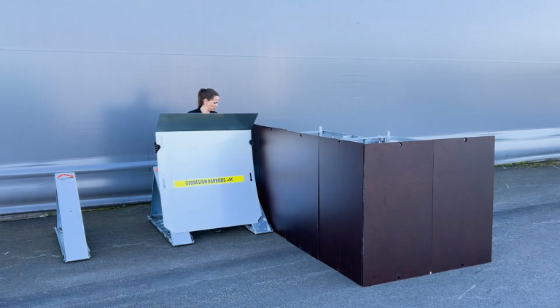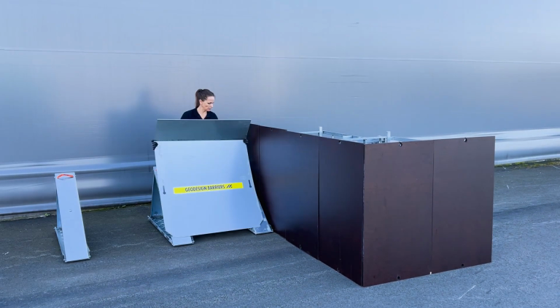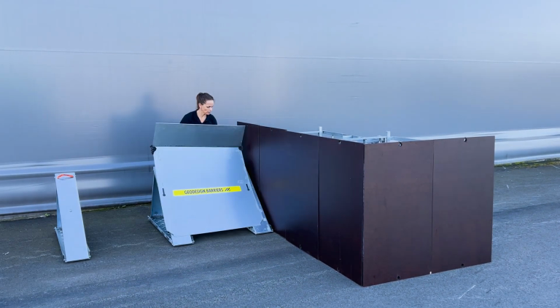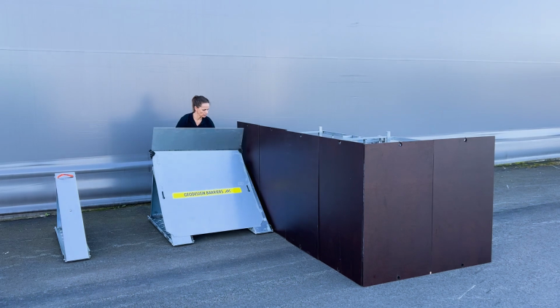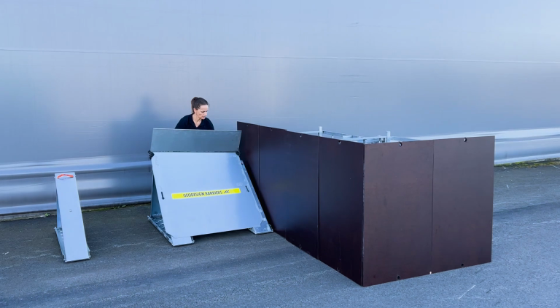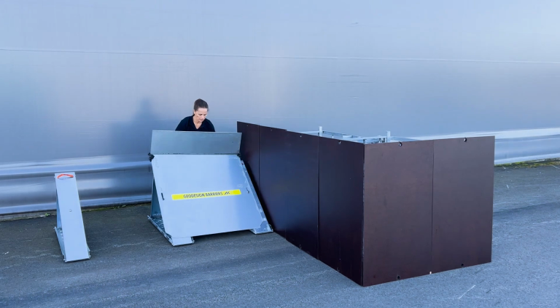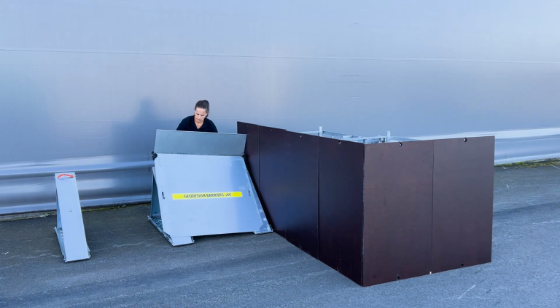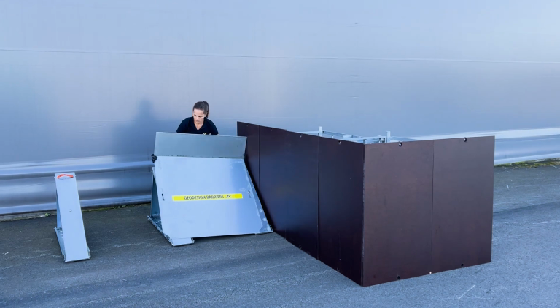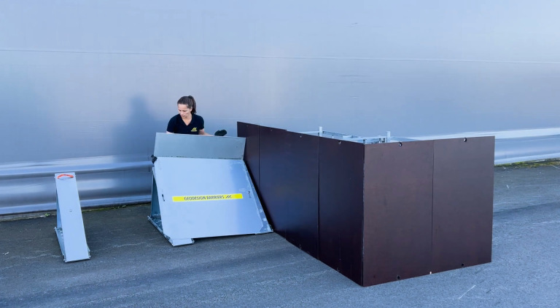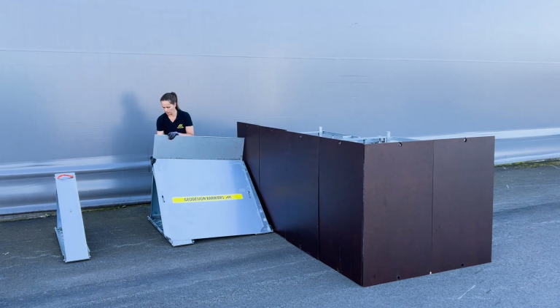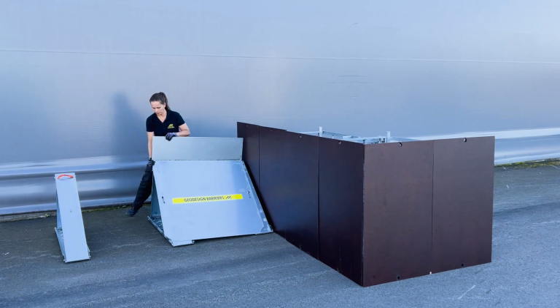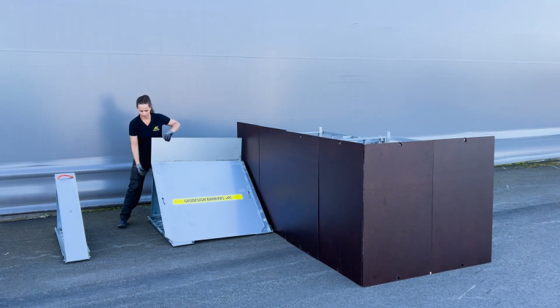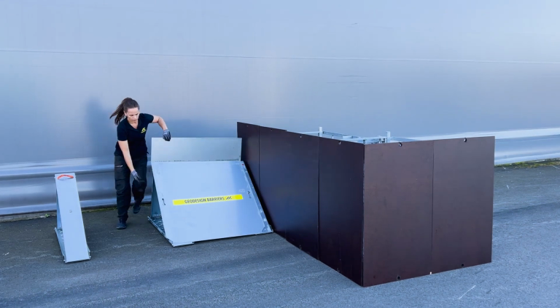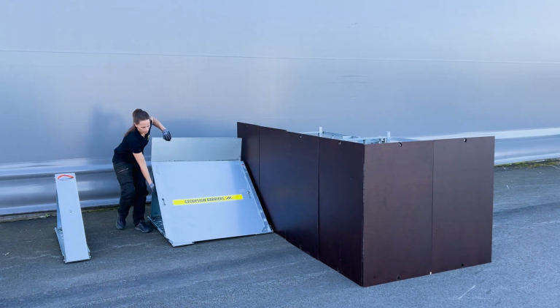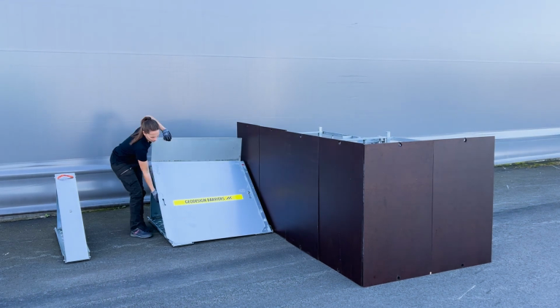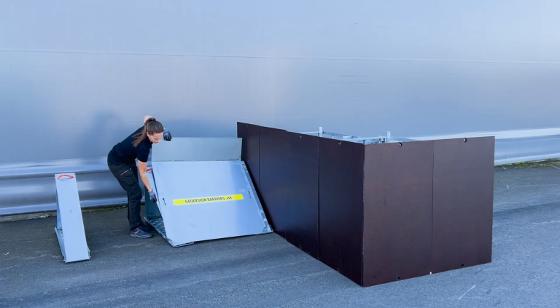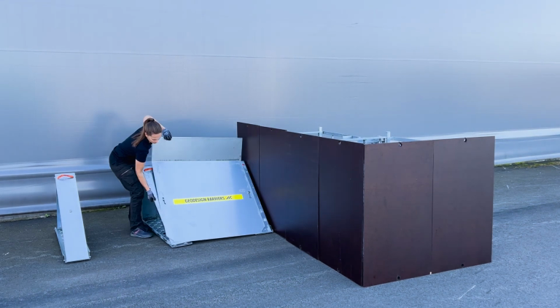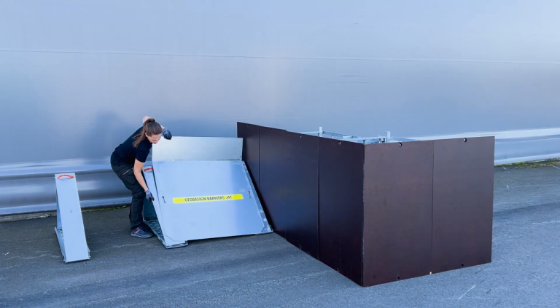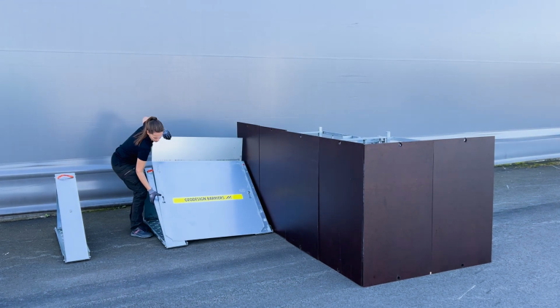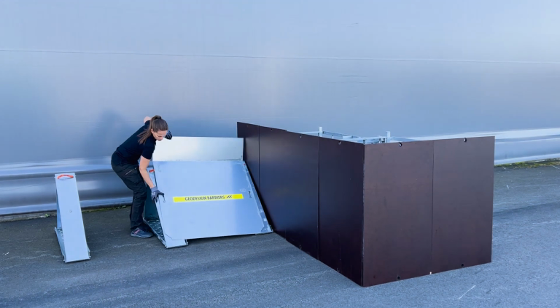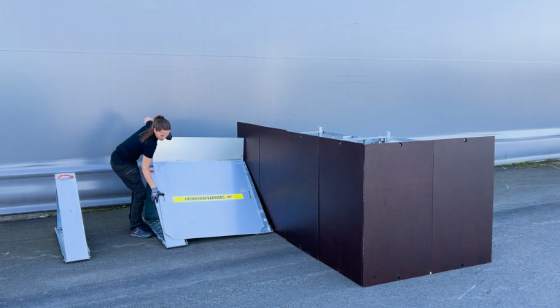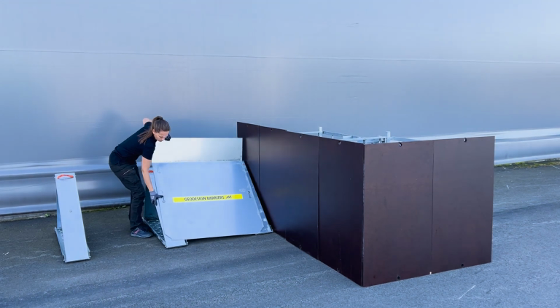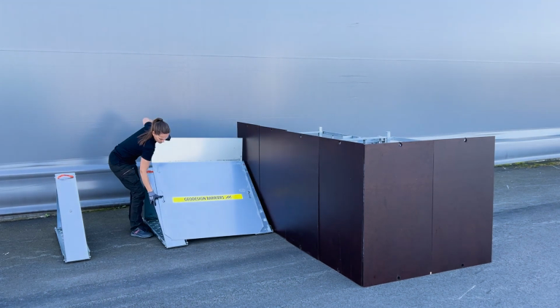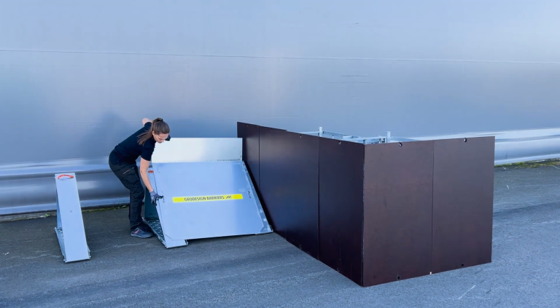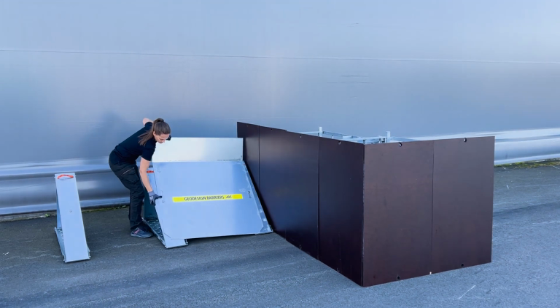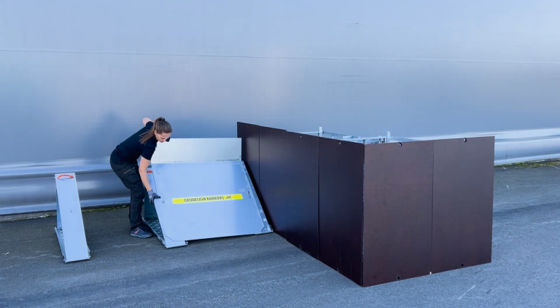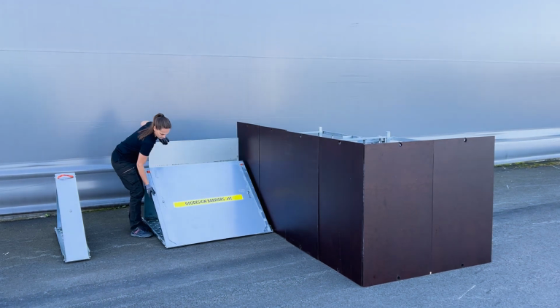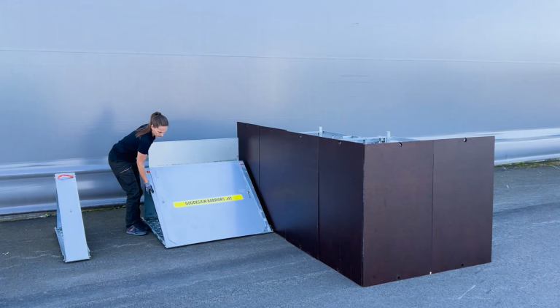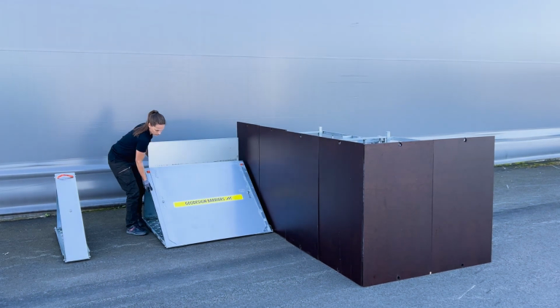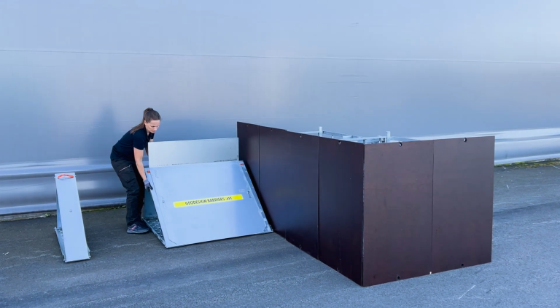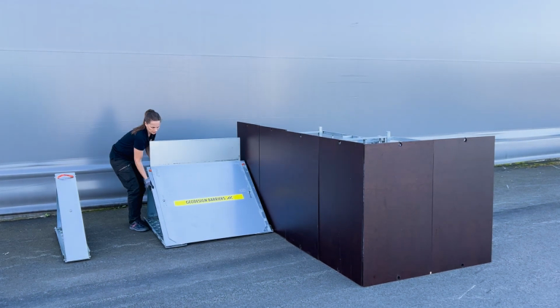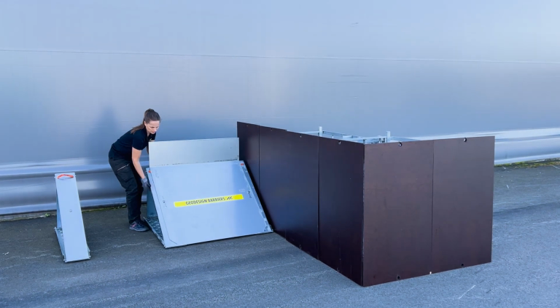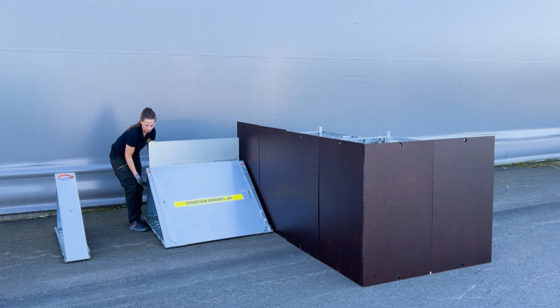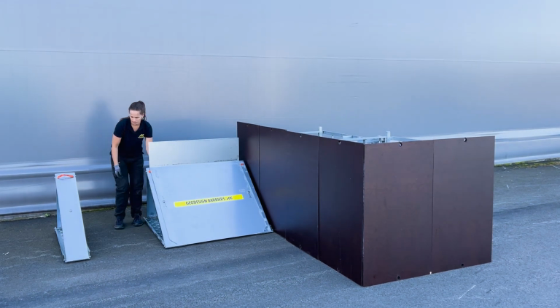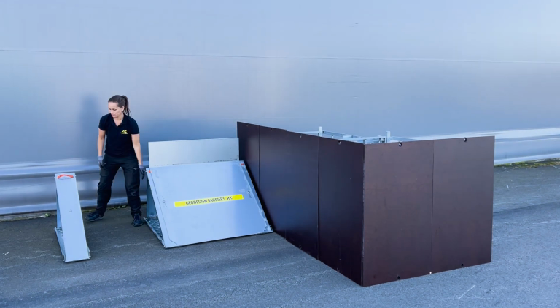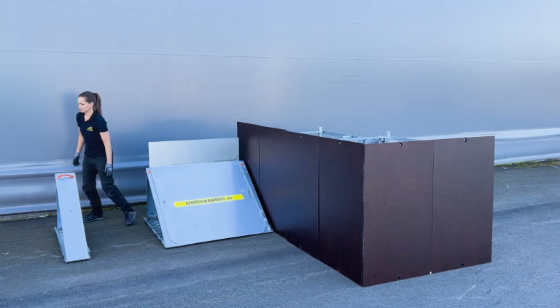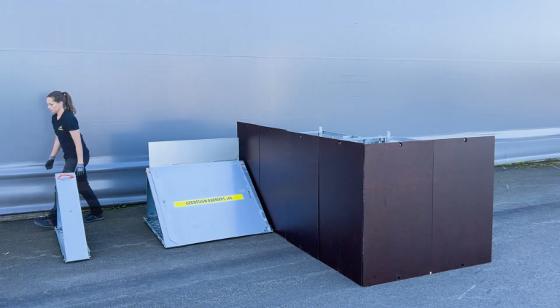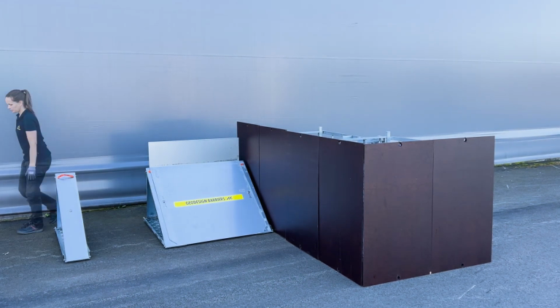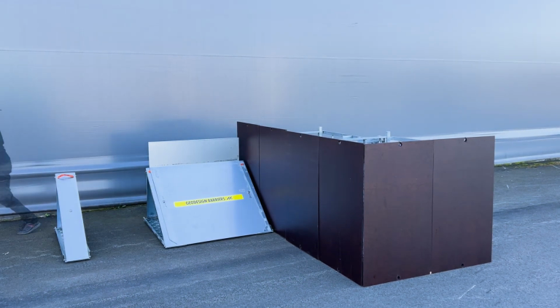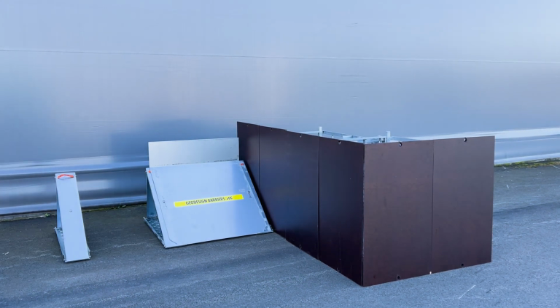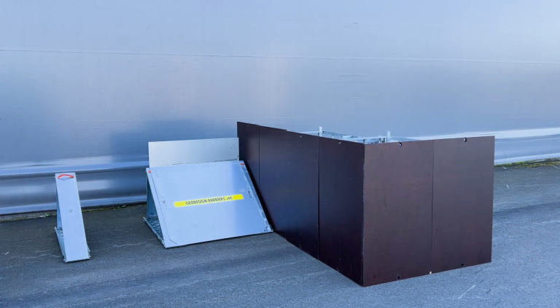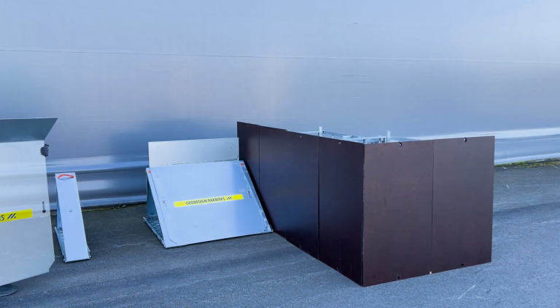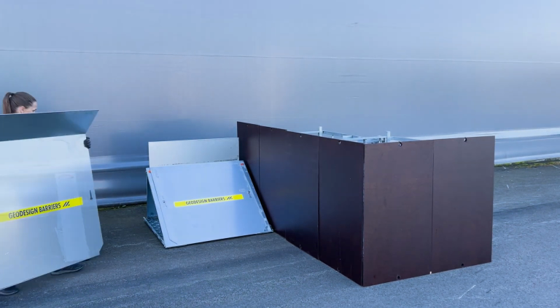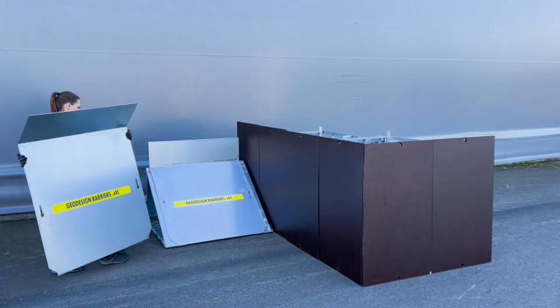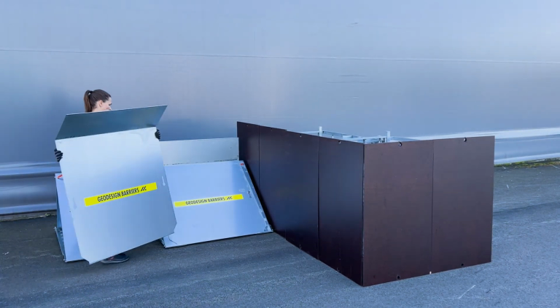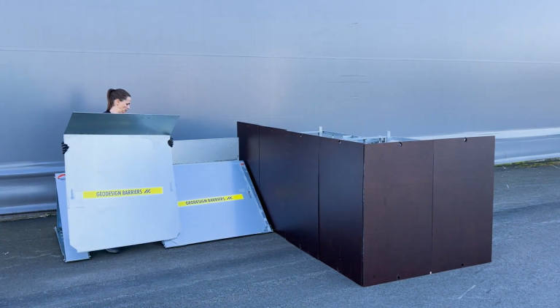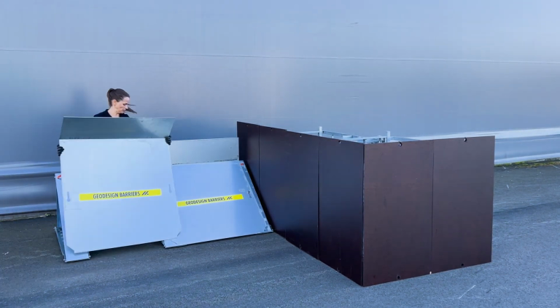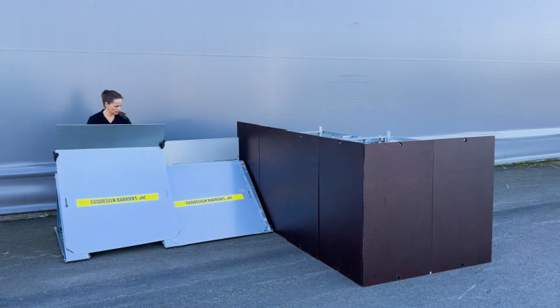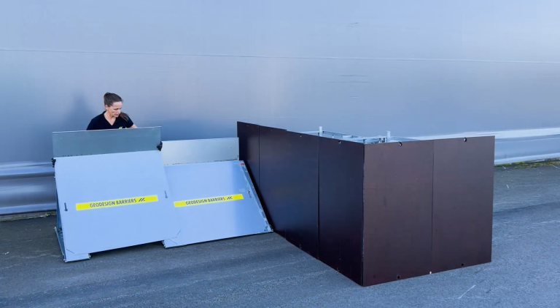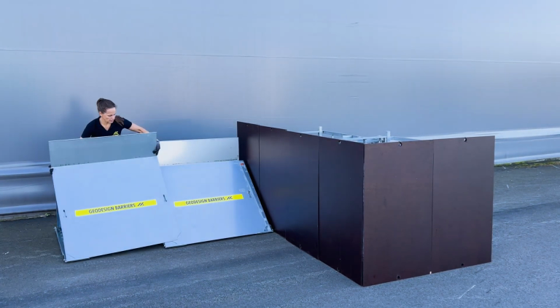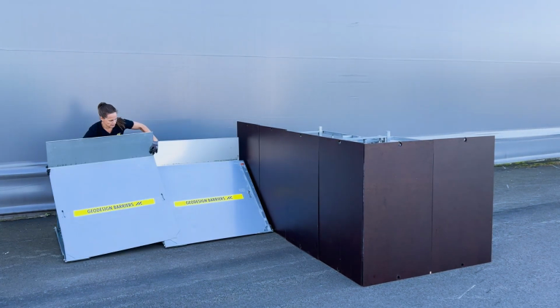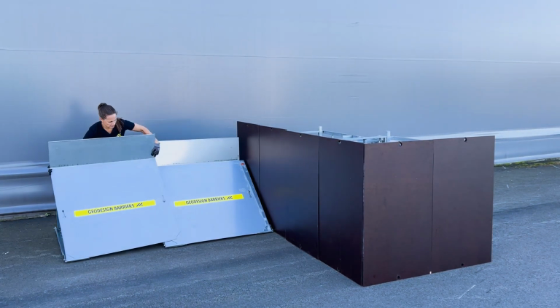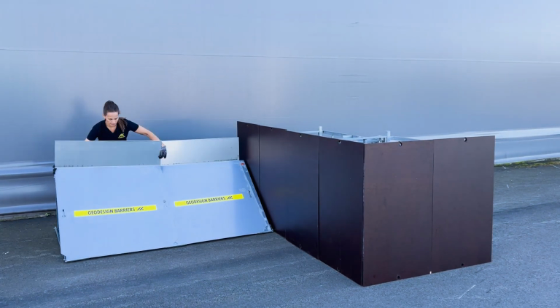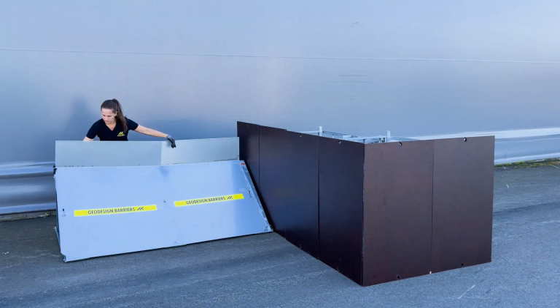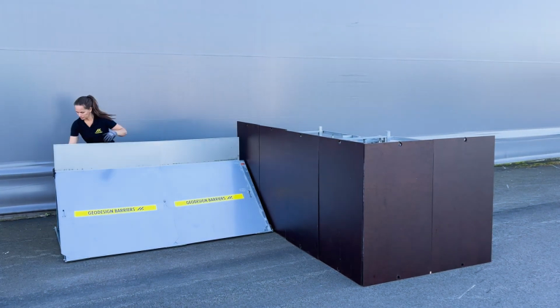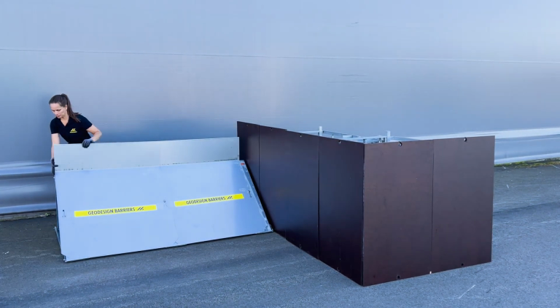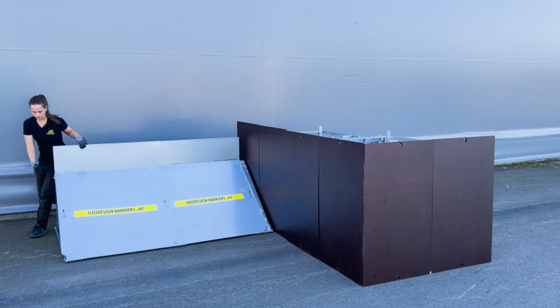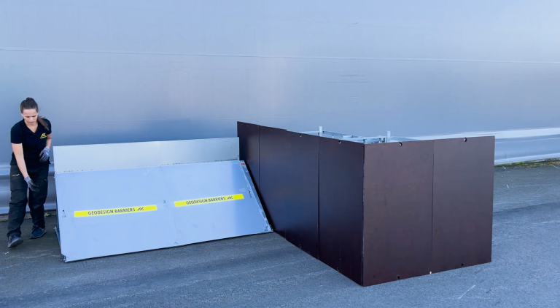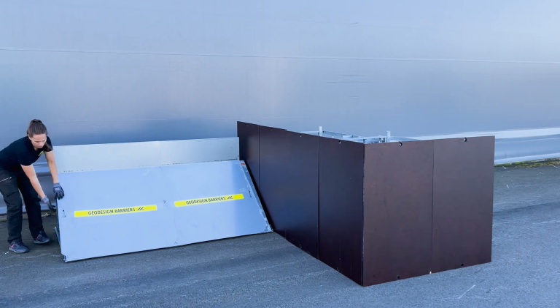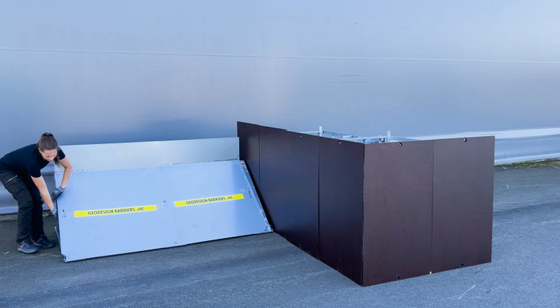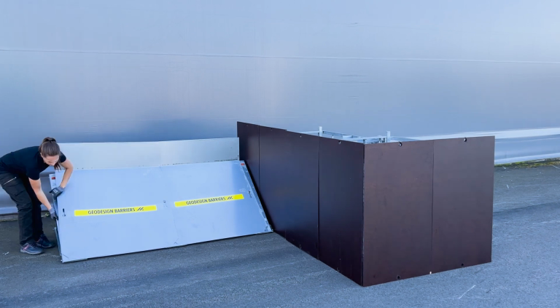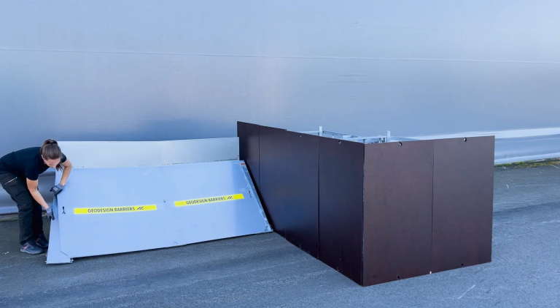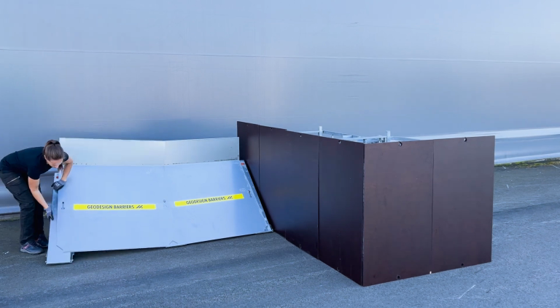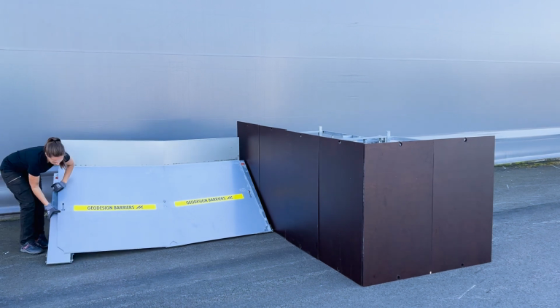Continue by mounting the metal panels. Align the keyhole cutouts with the mount buttons, then slide the panel down to lock it in place.